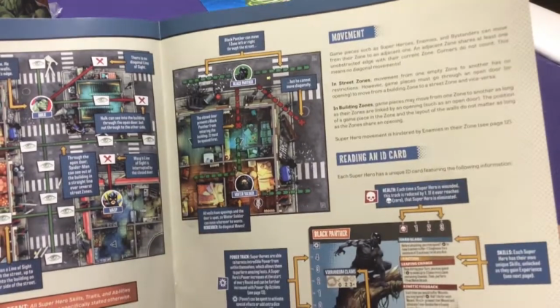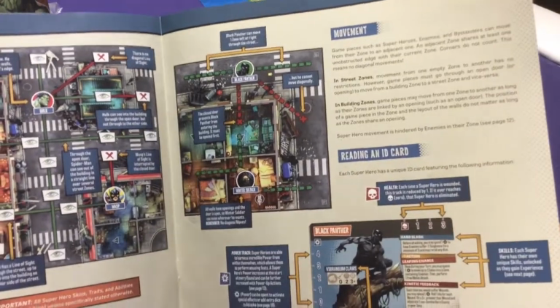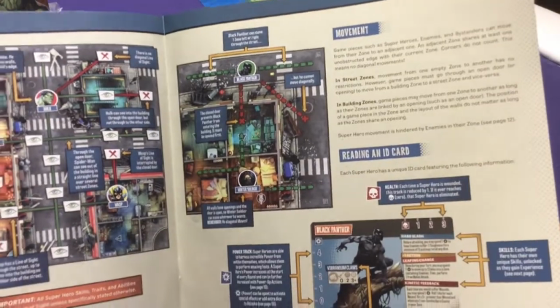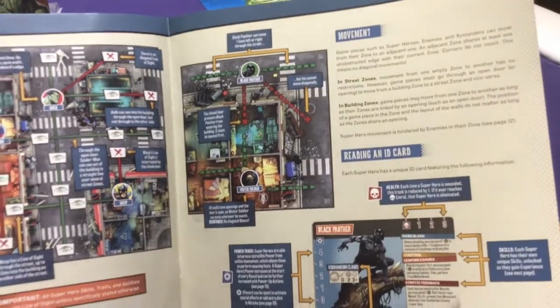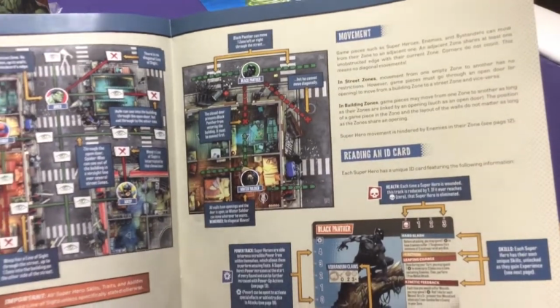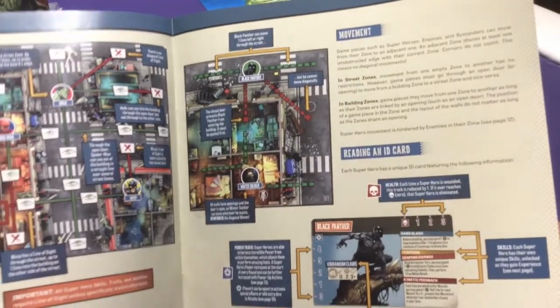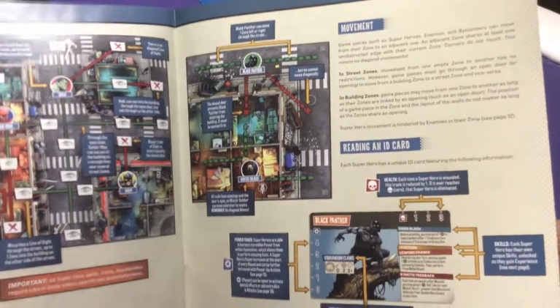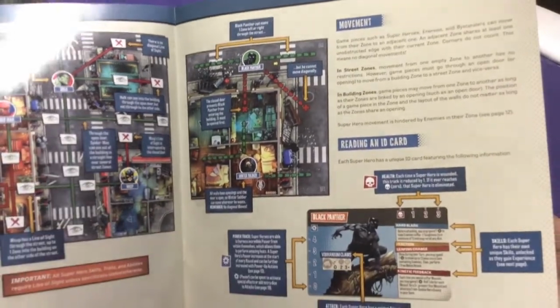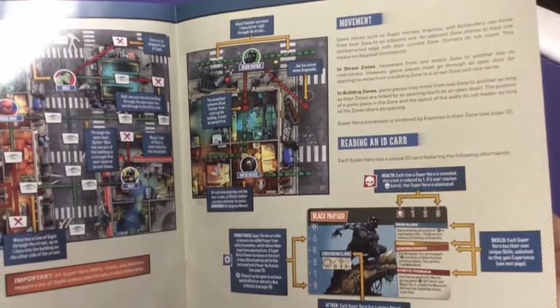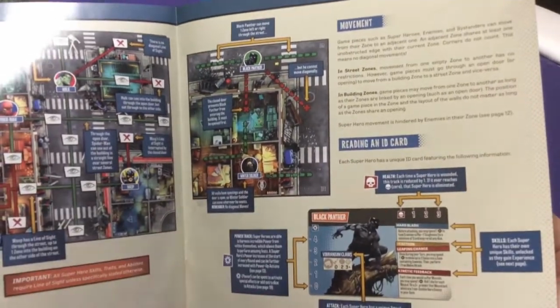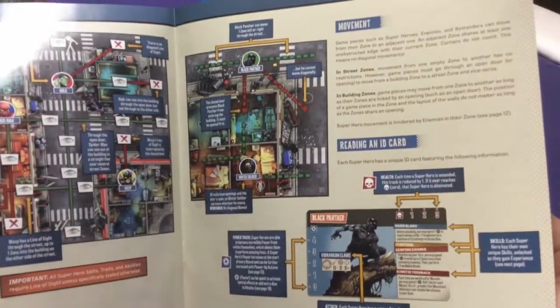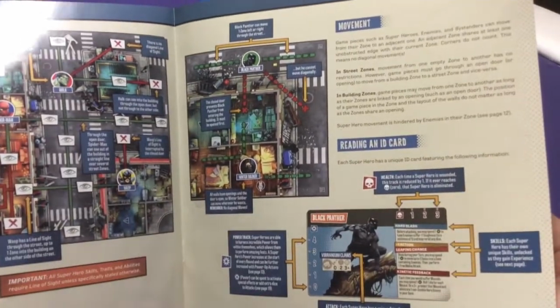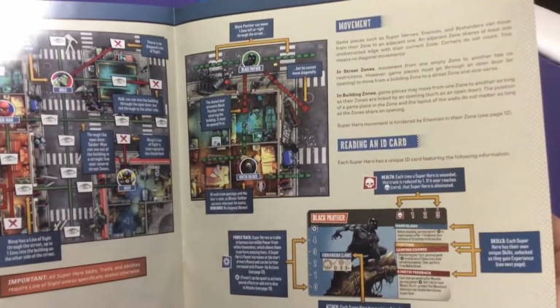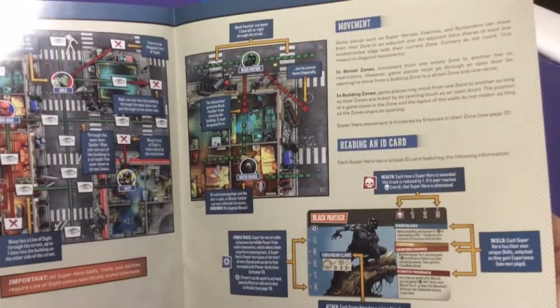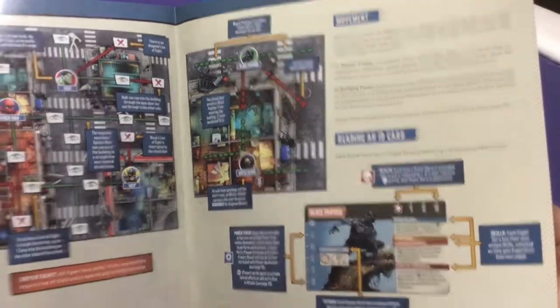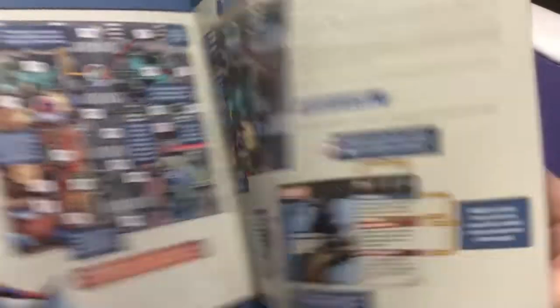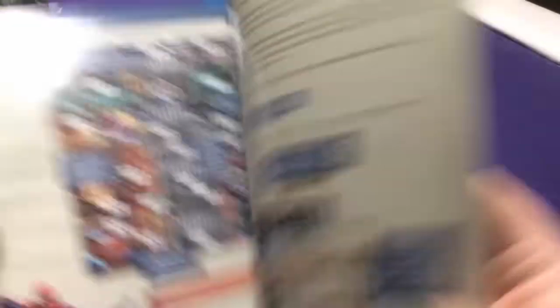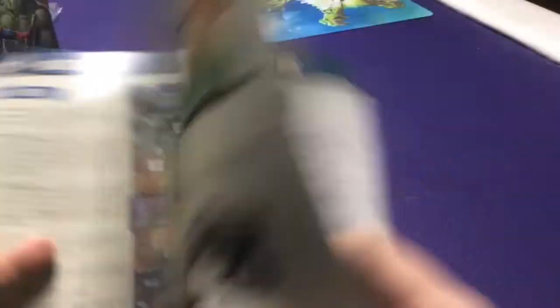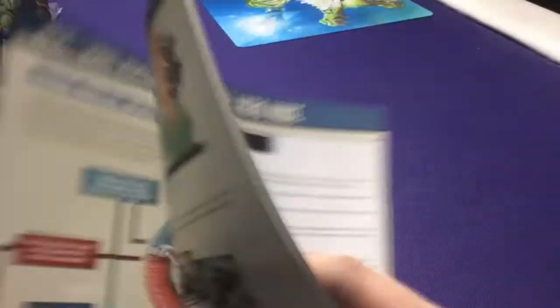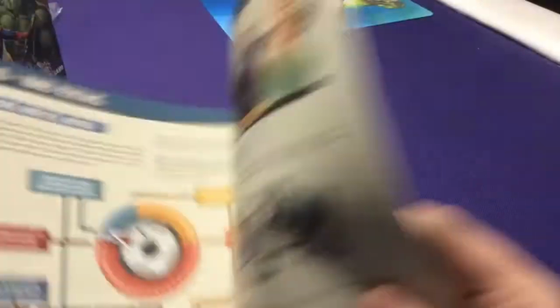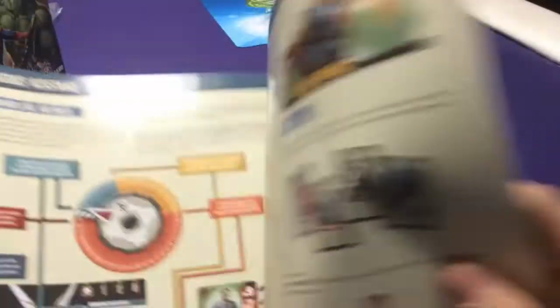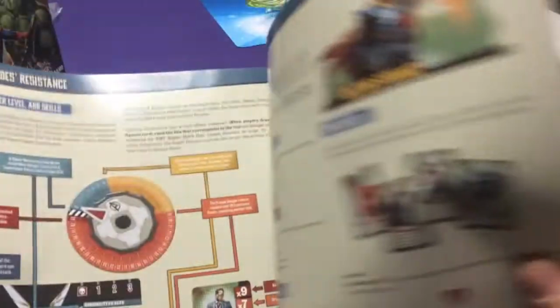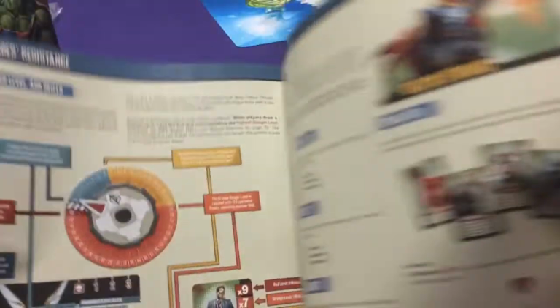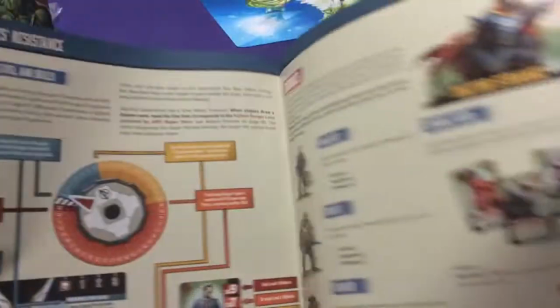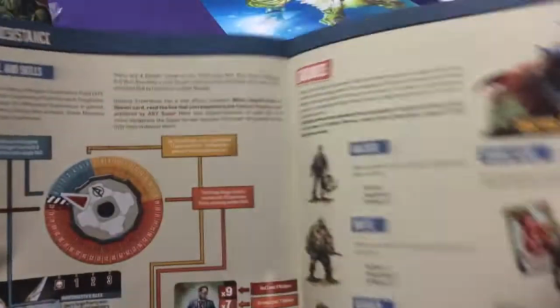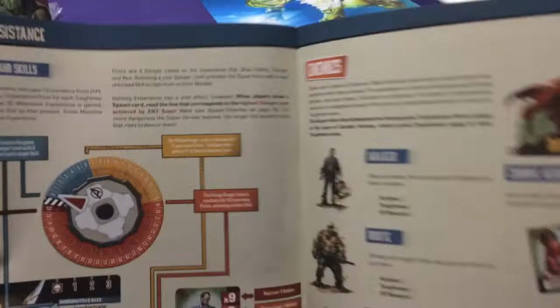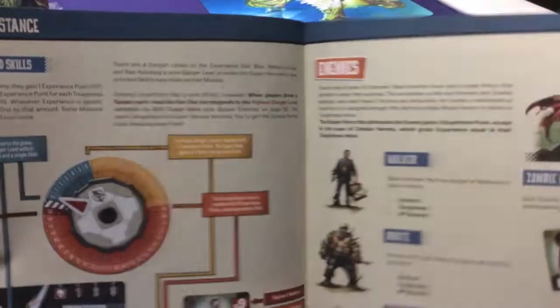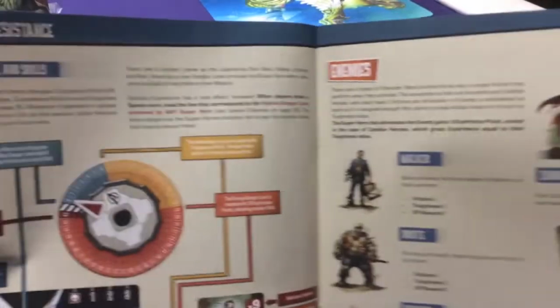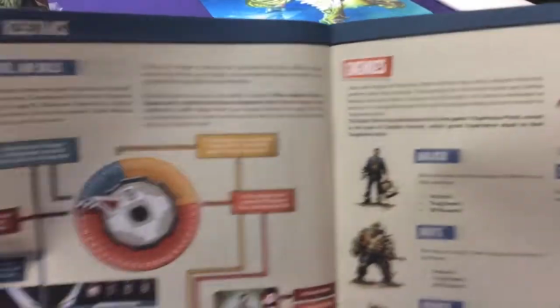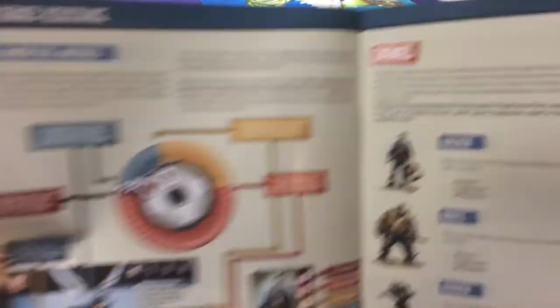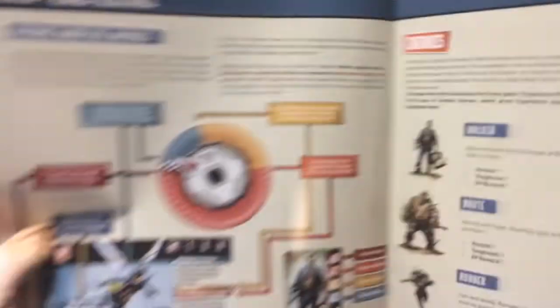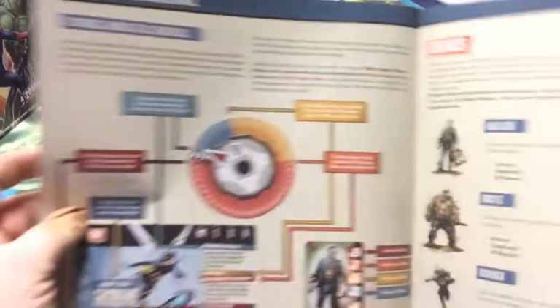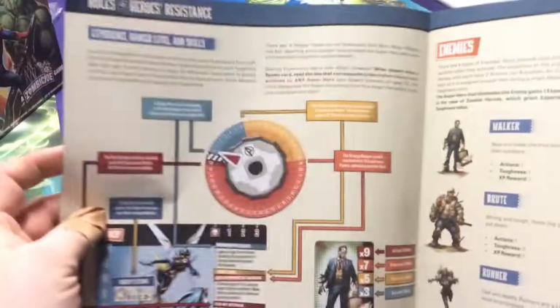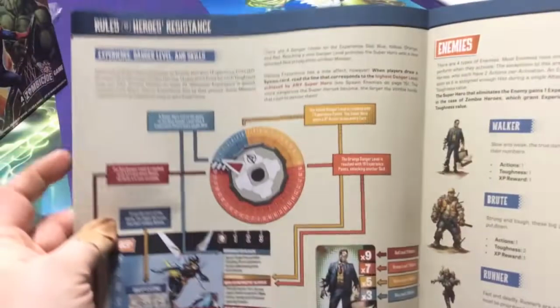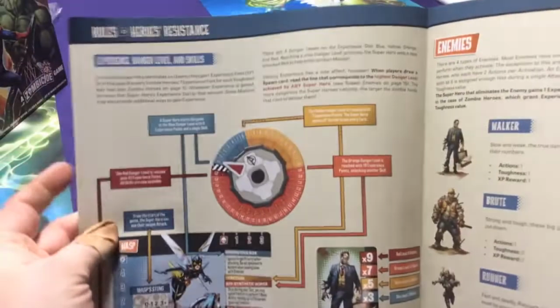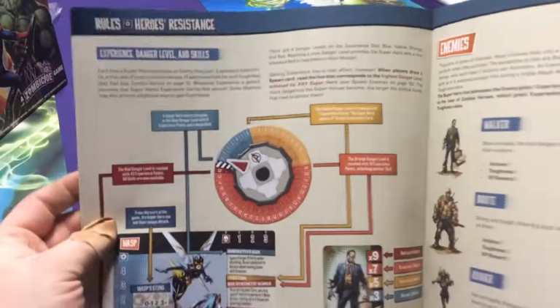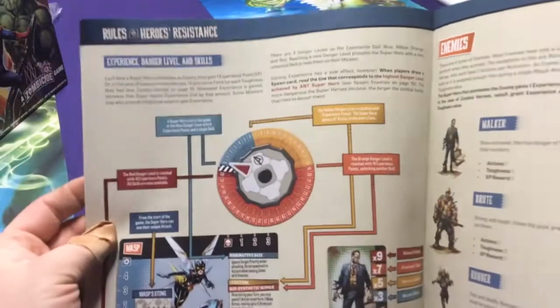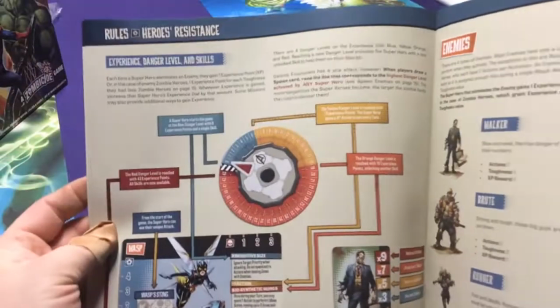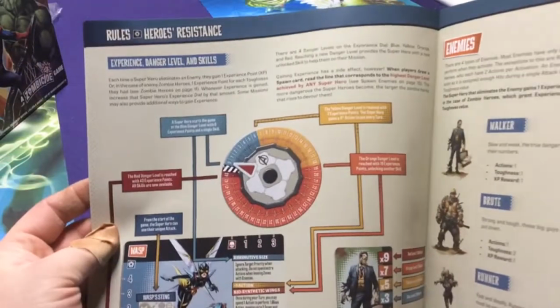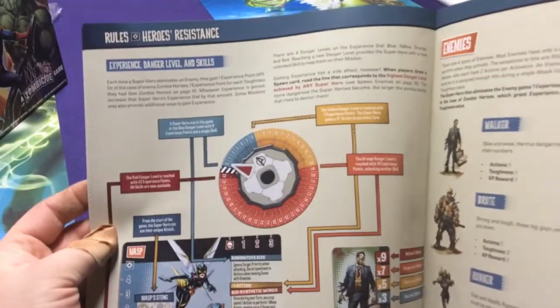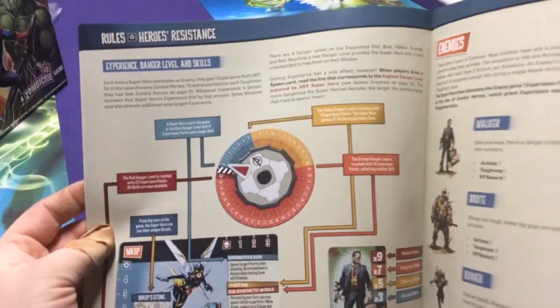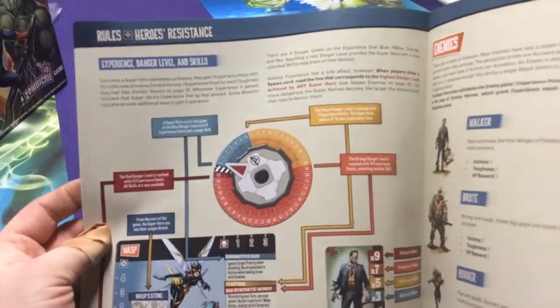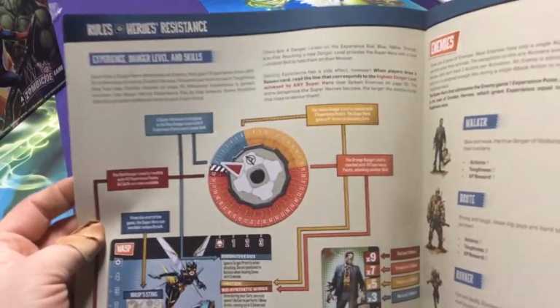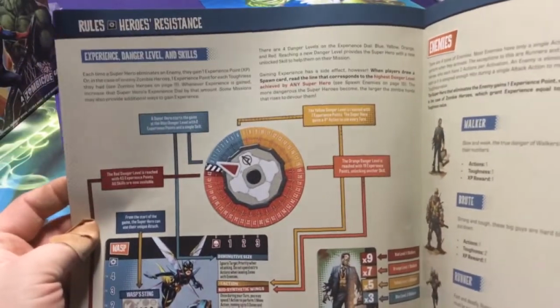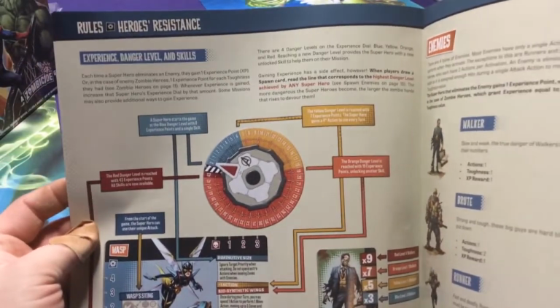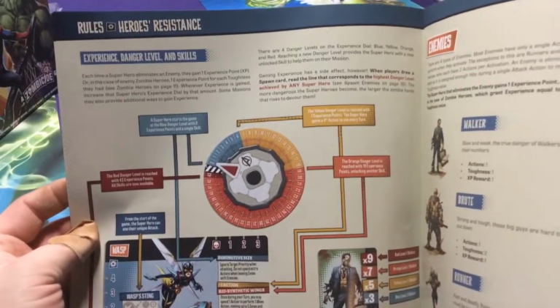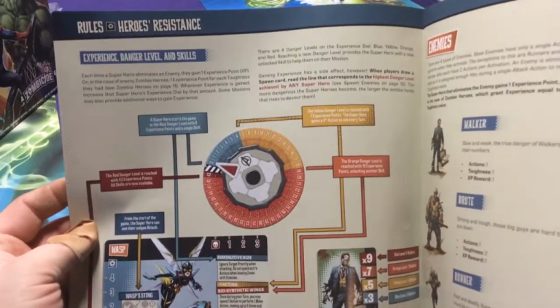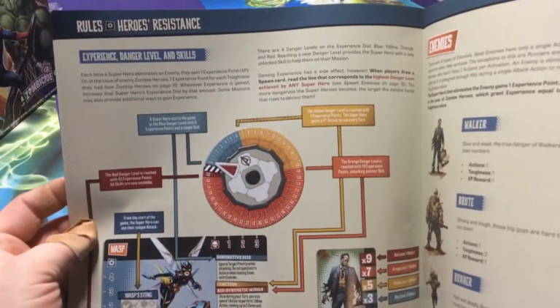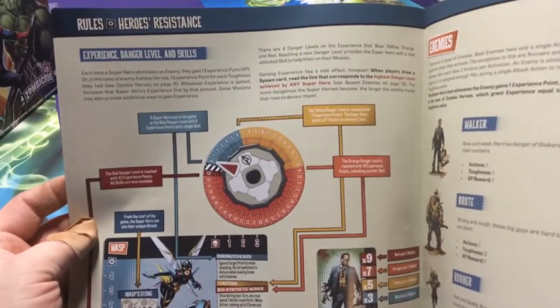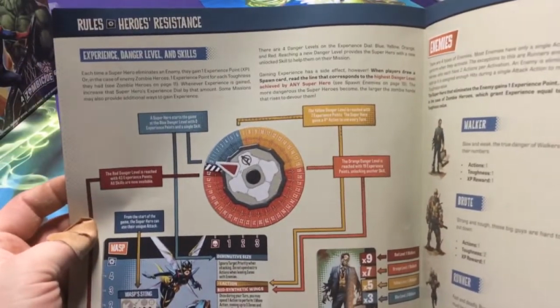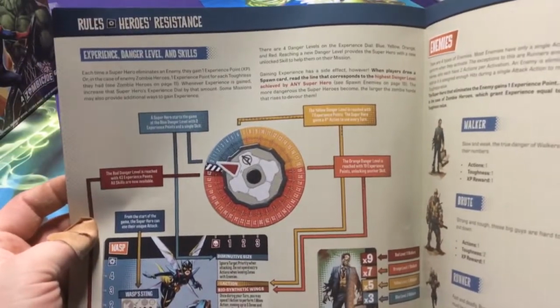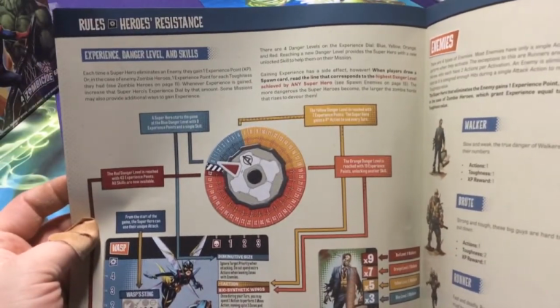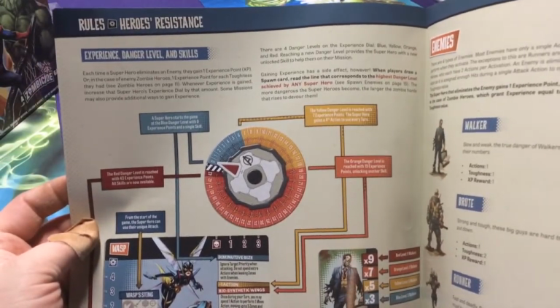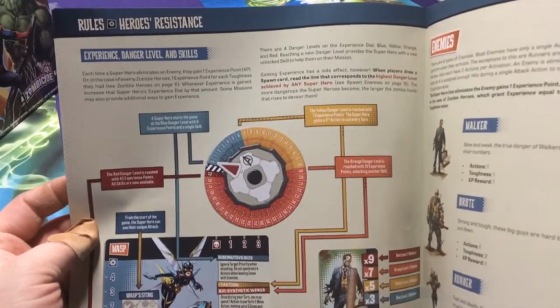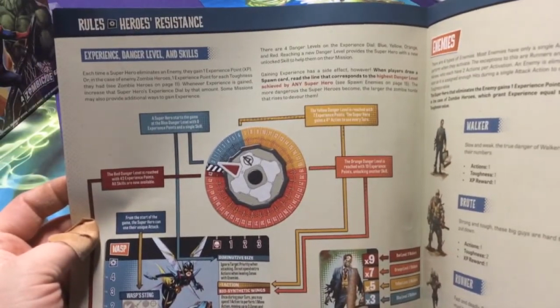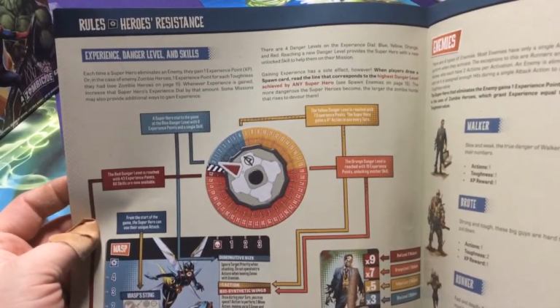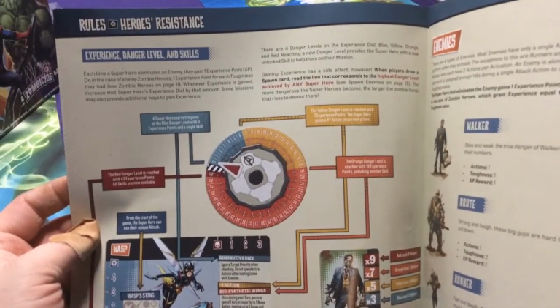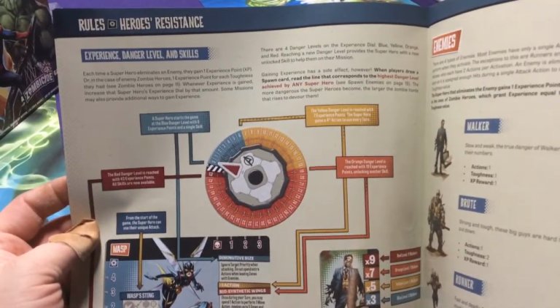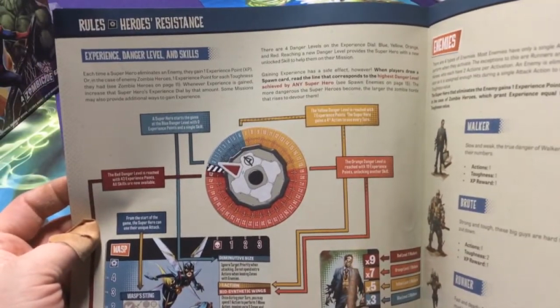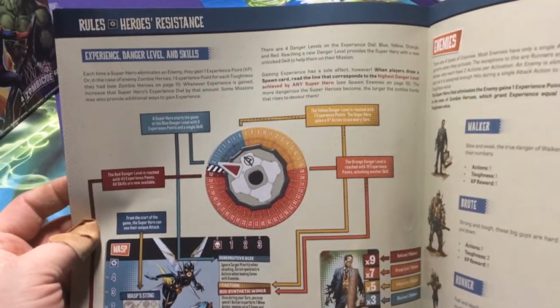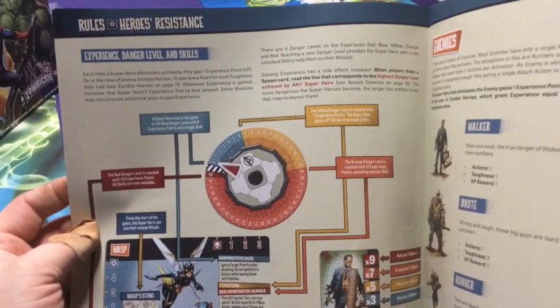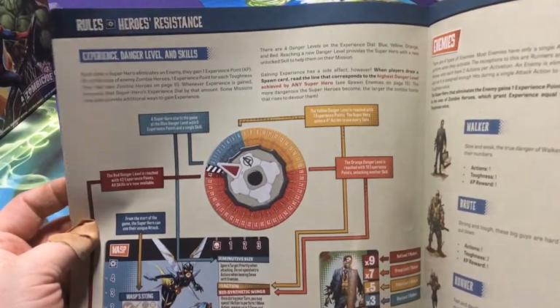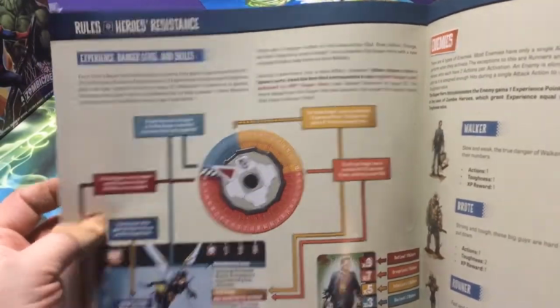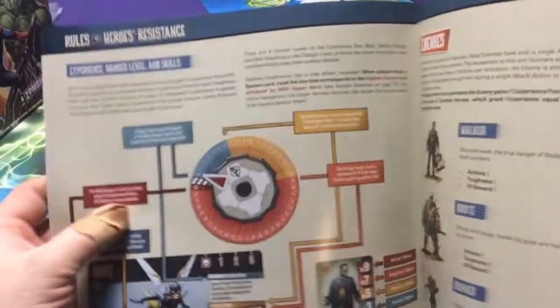Next is information on your character card and experience. I'll go over some of this more when we look at the actual components.